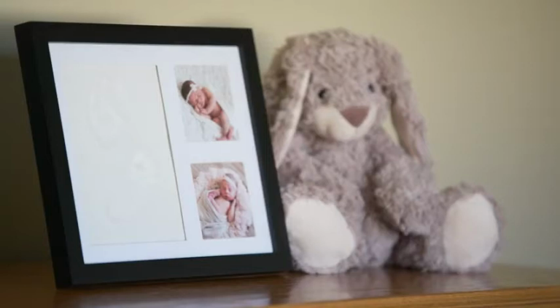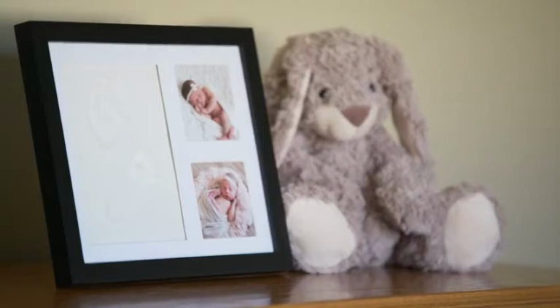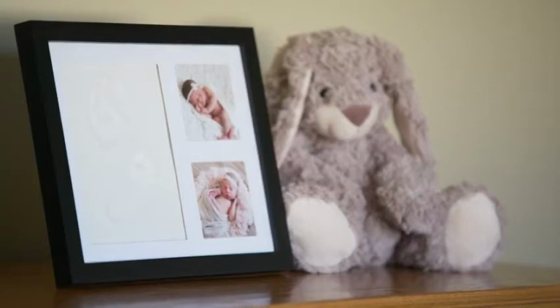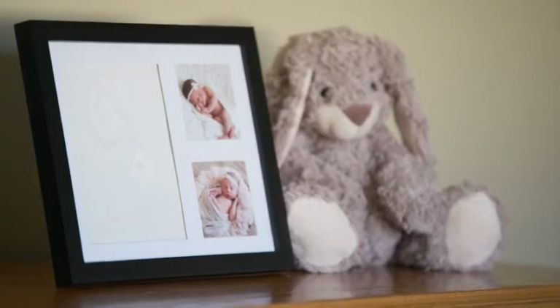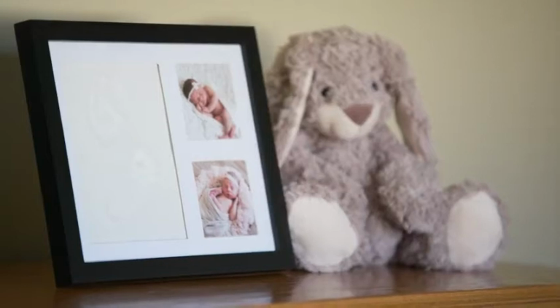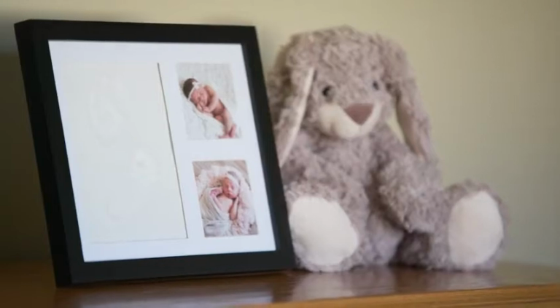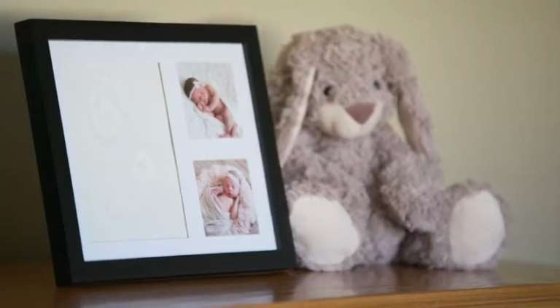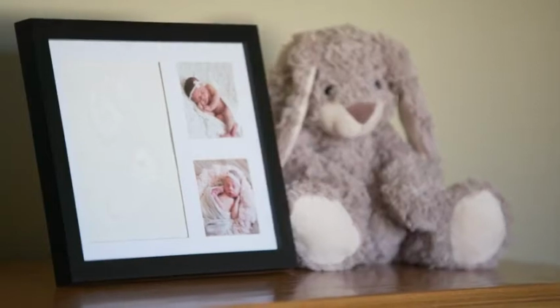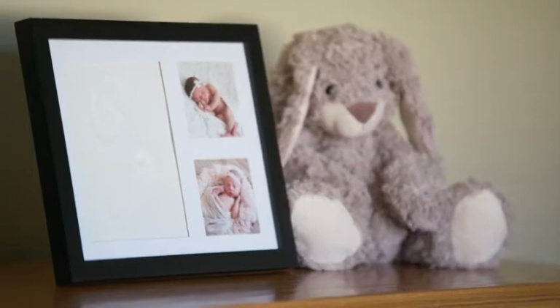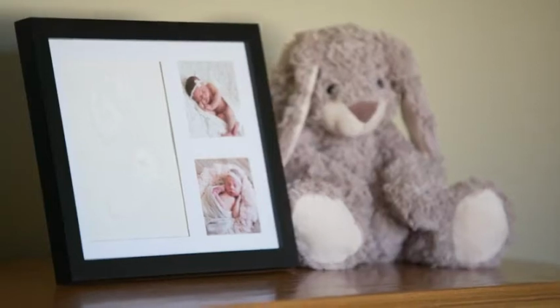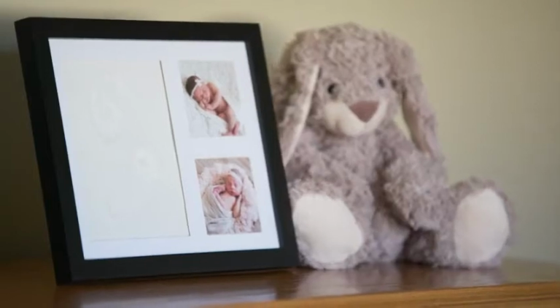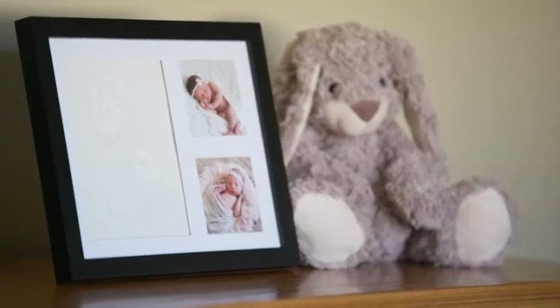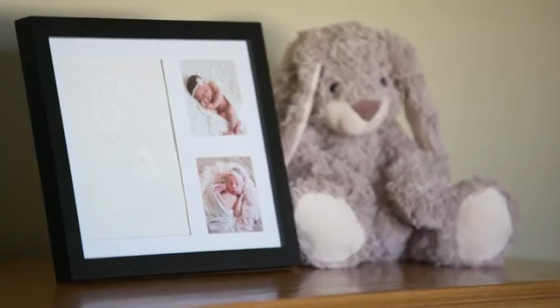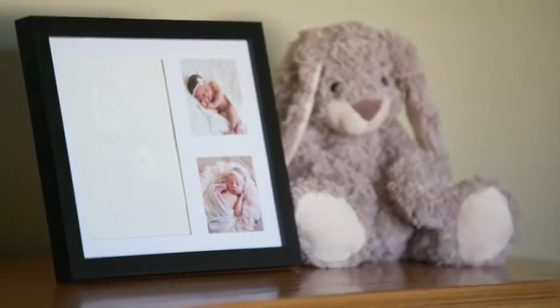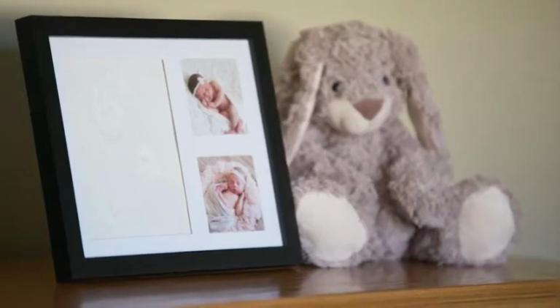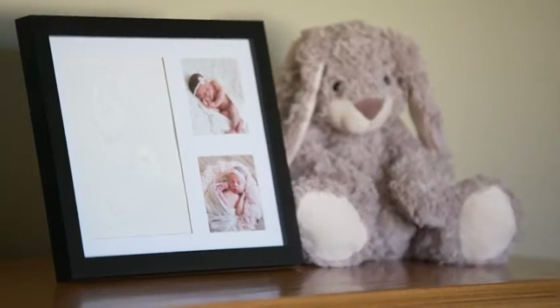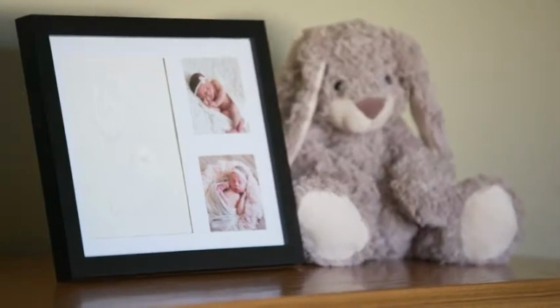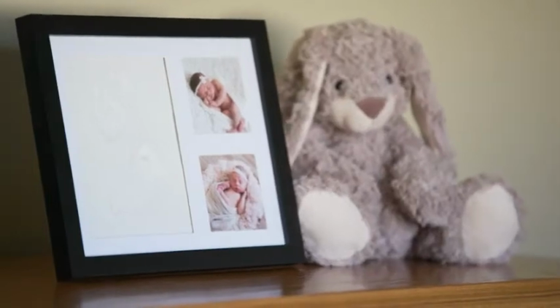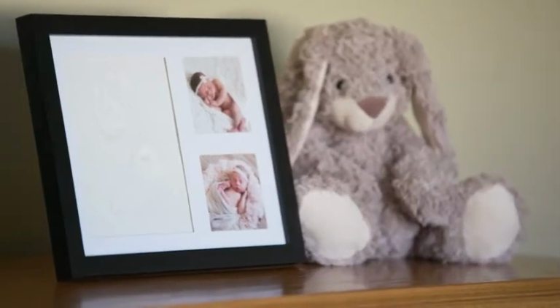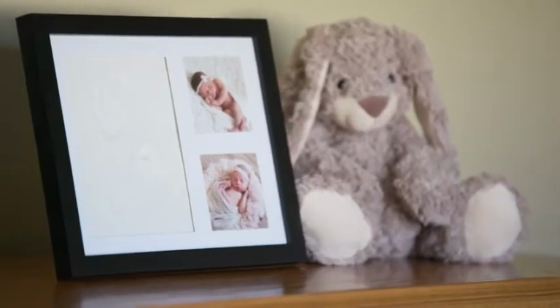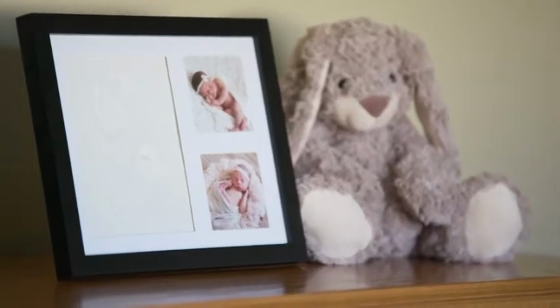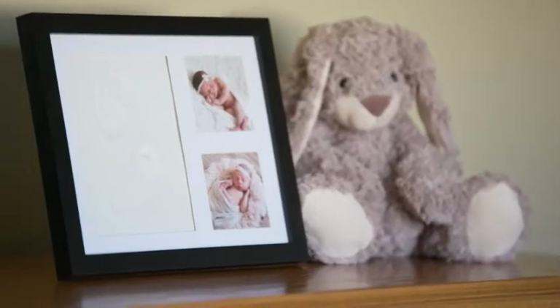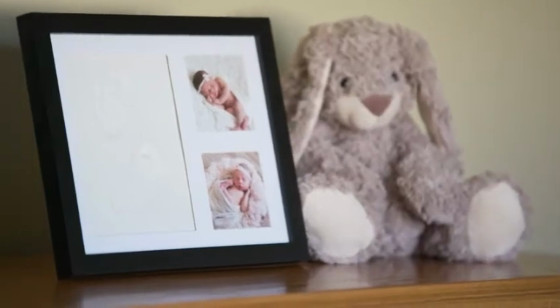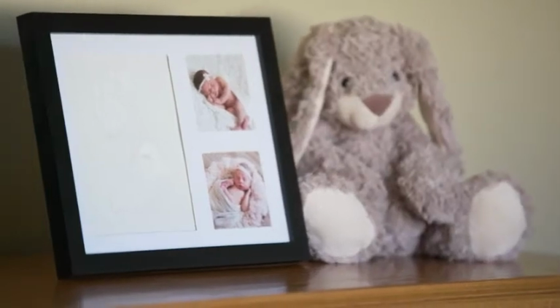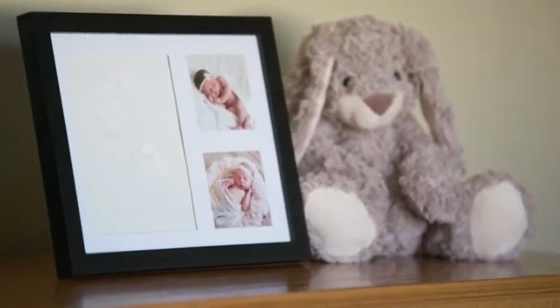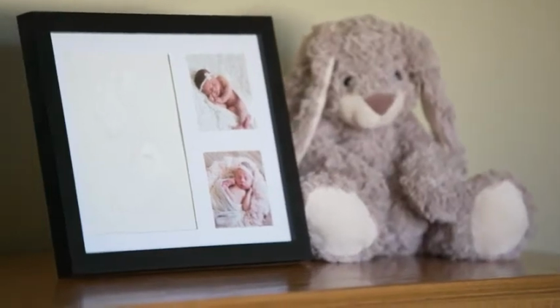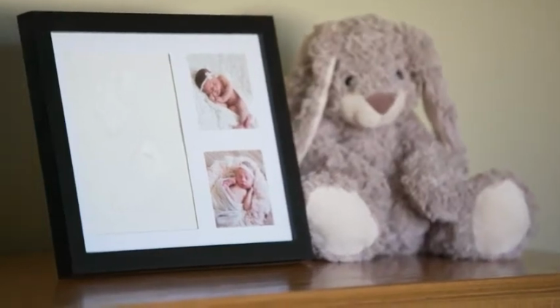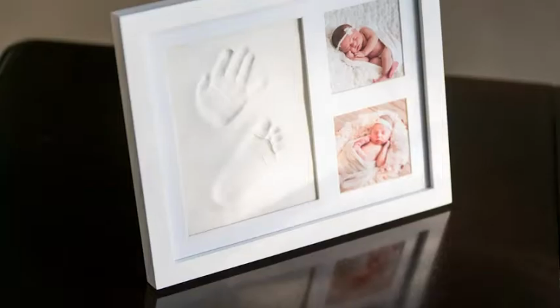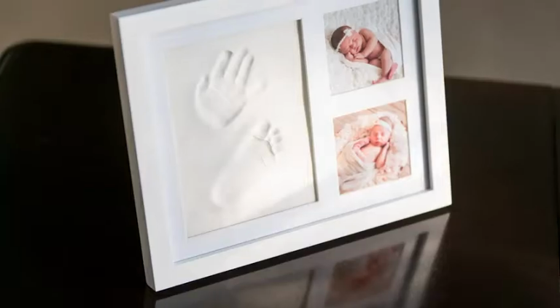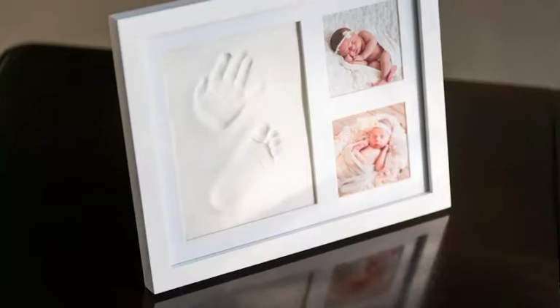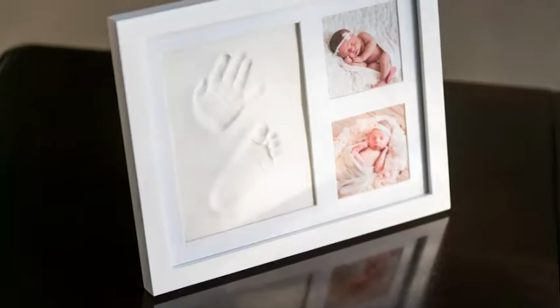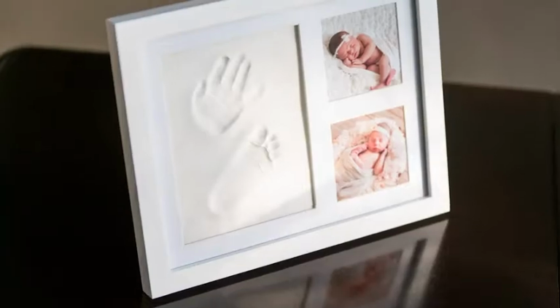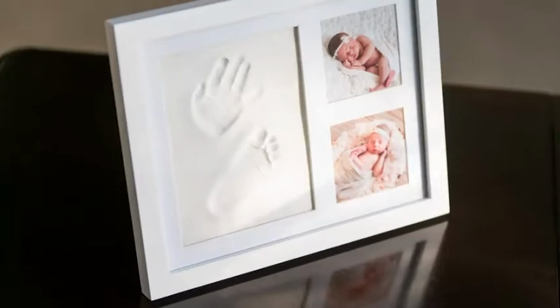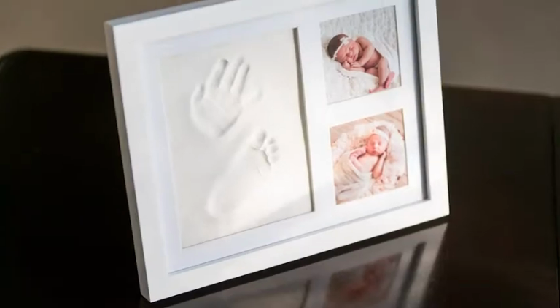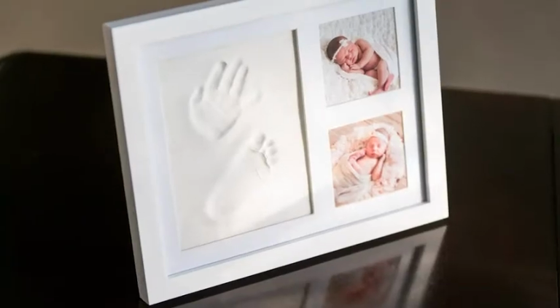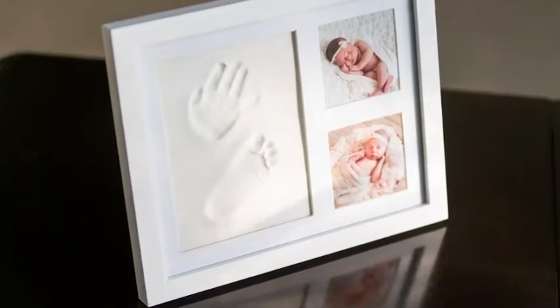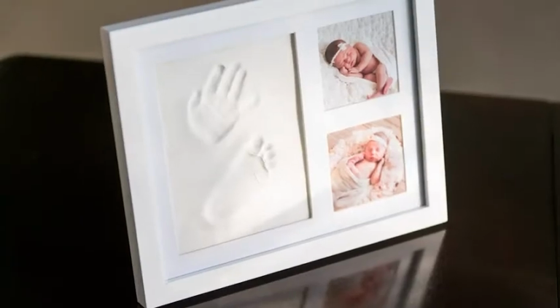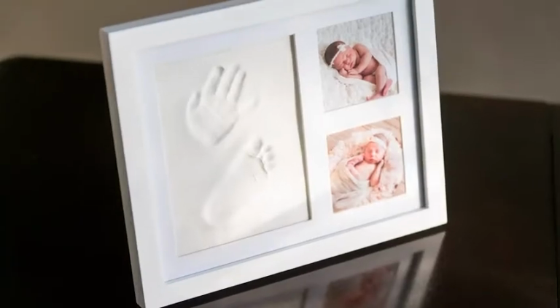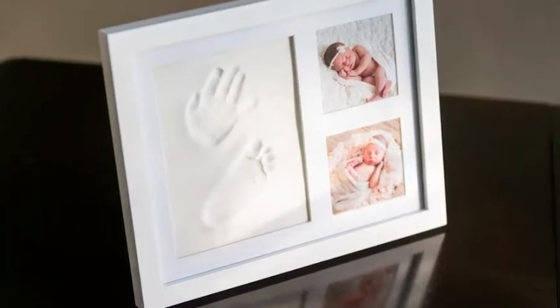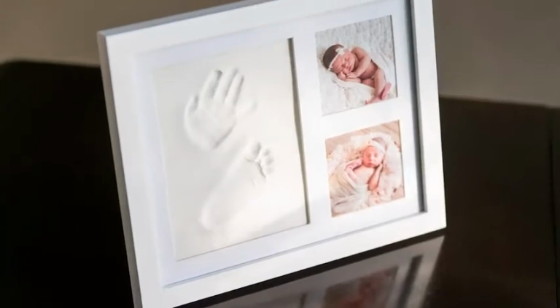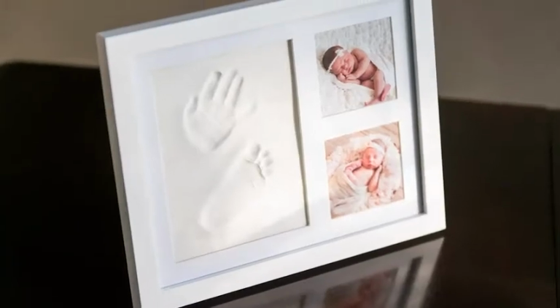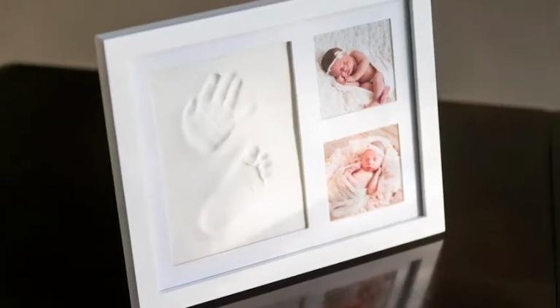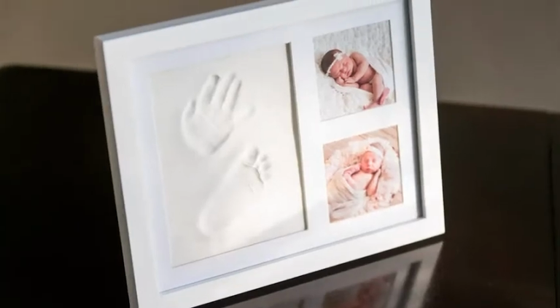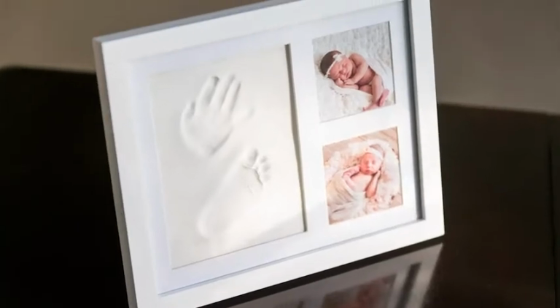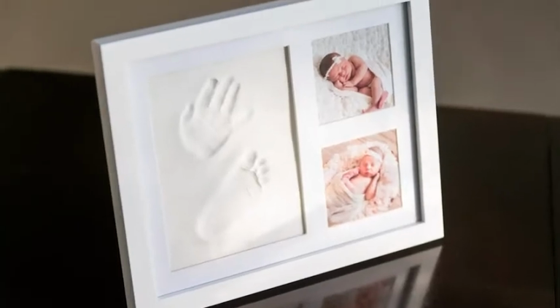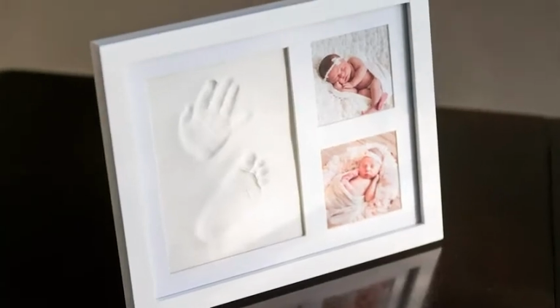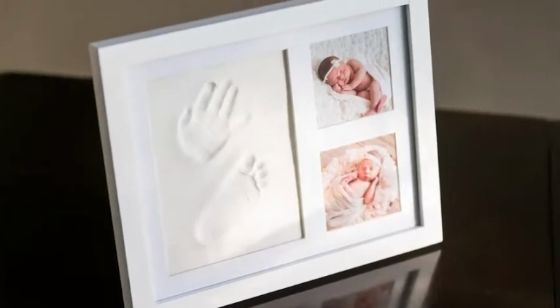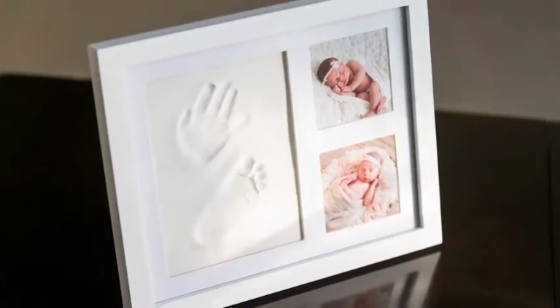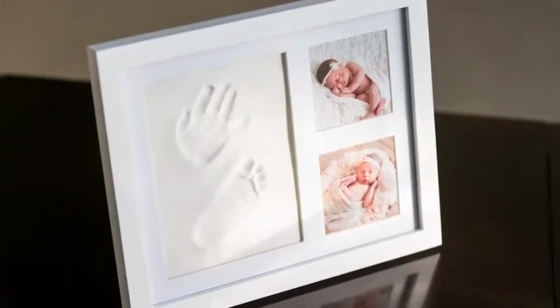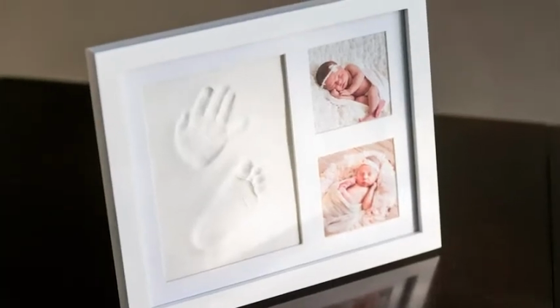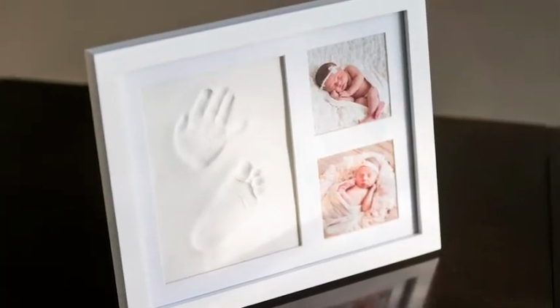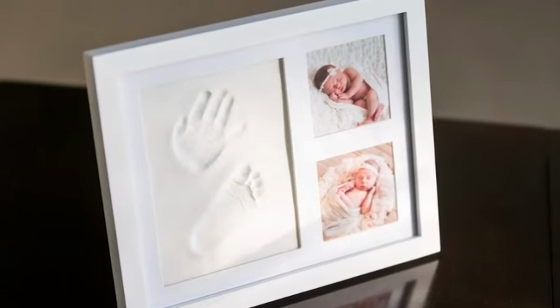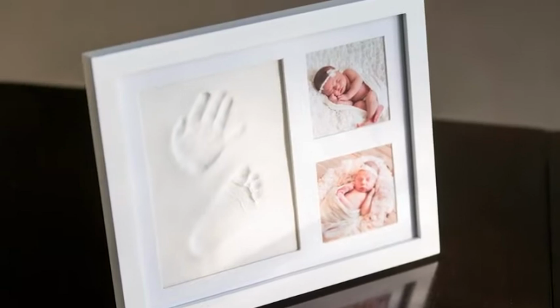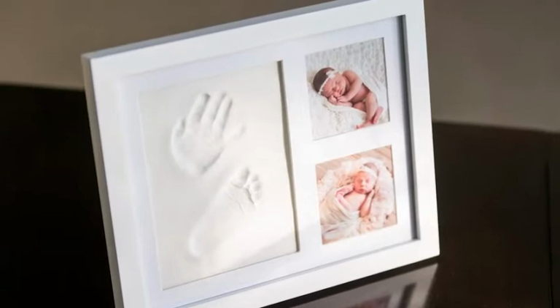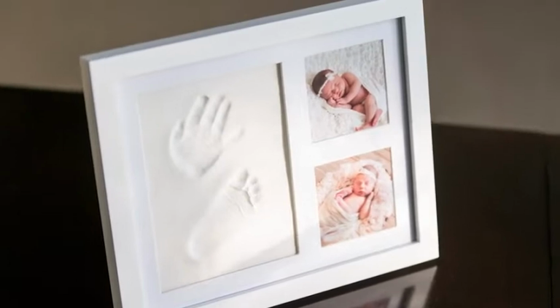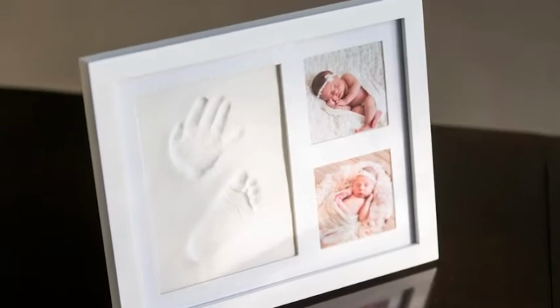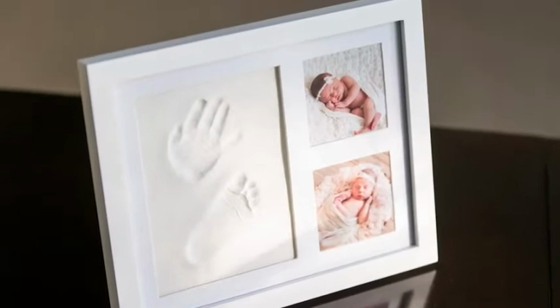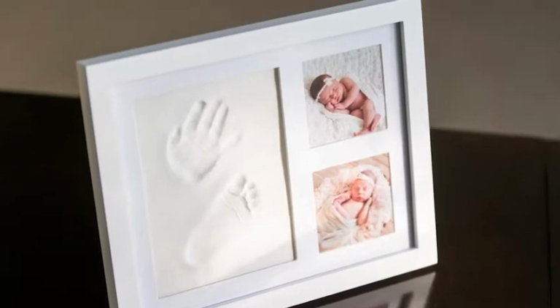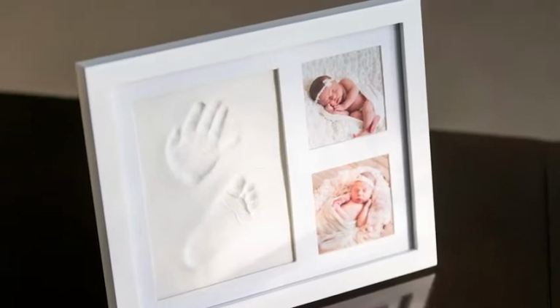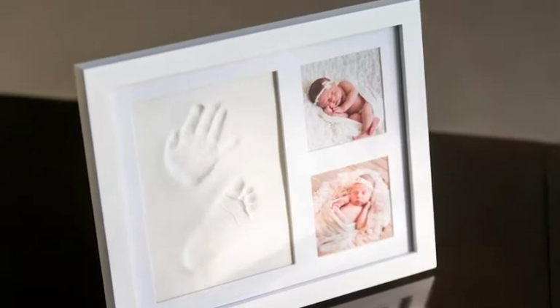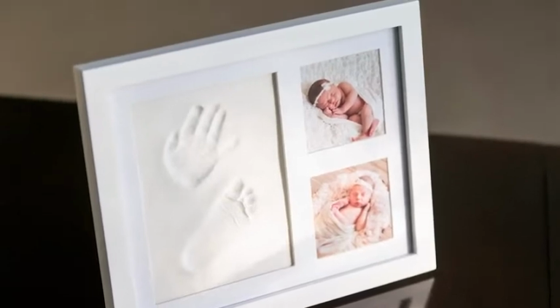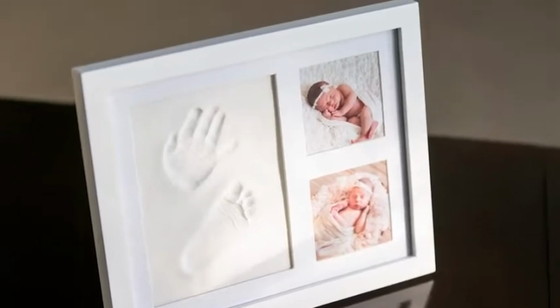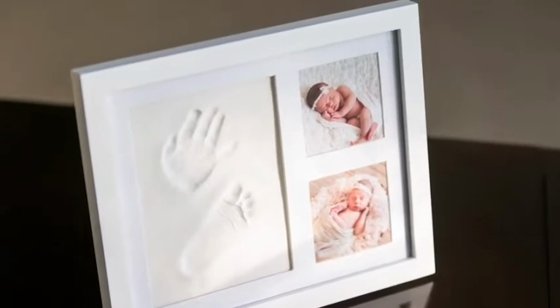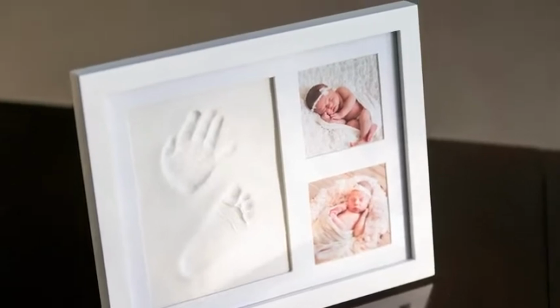In this video, we'll go over the simple steps to get the most out of your keepsake and a few pro tips.